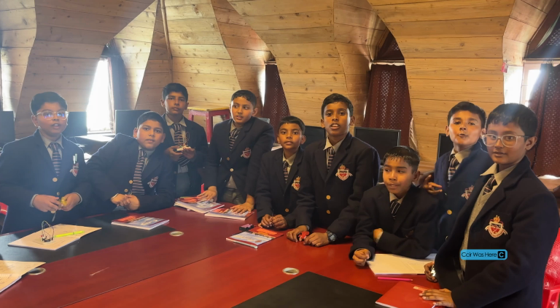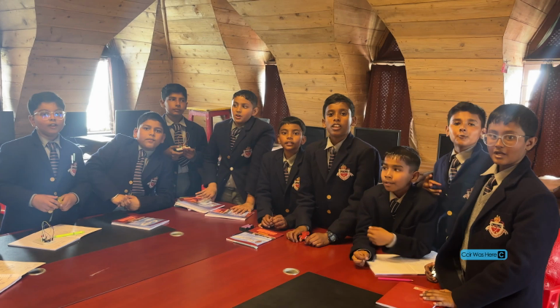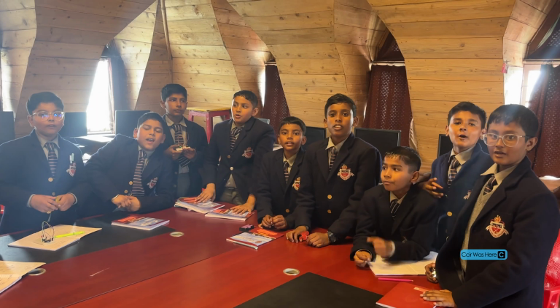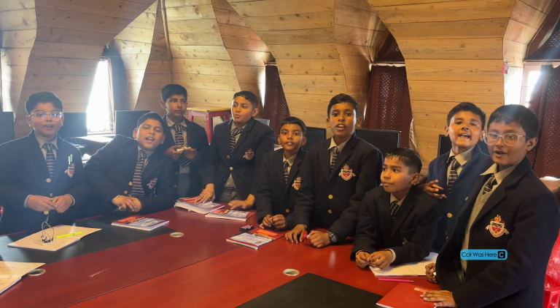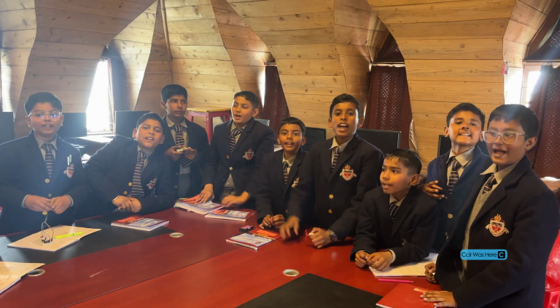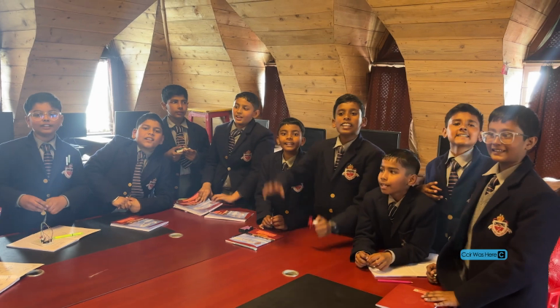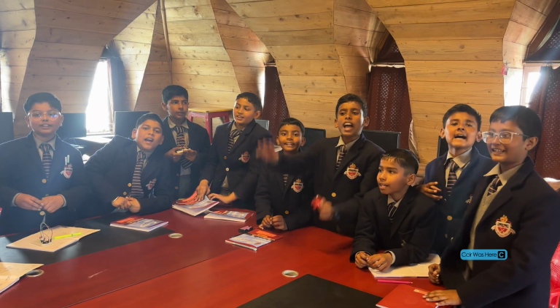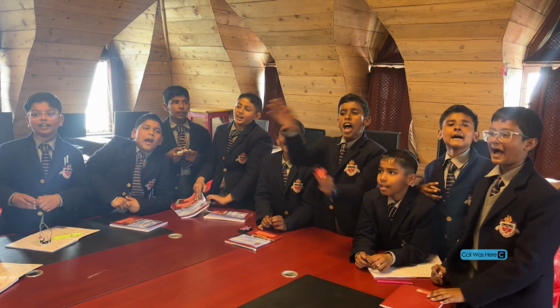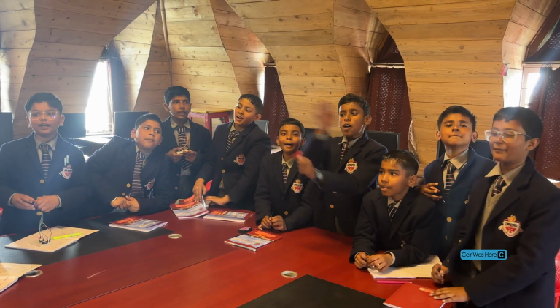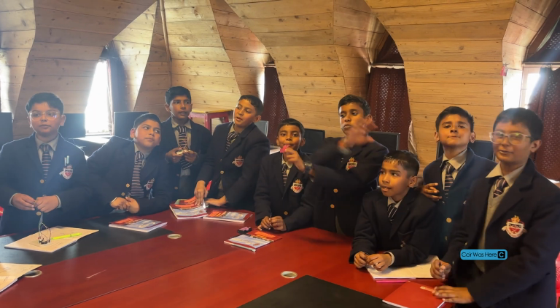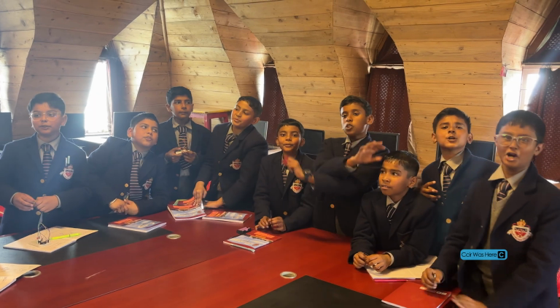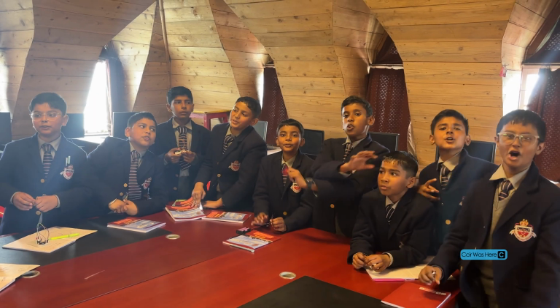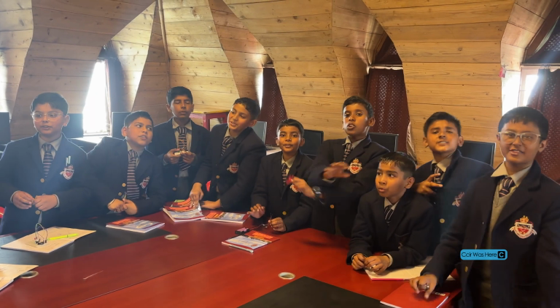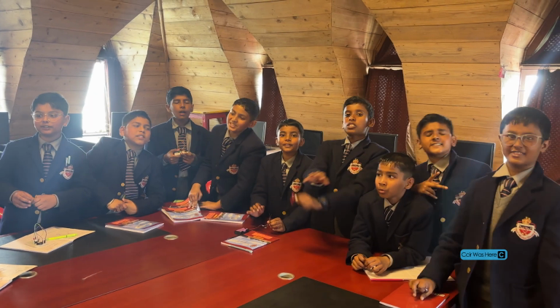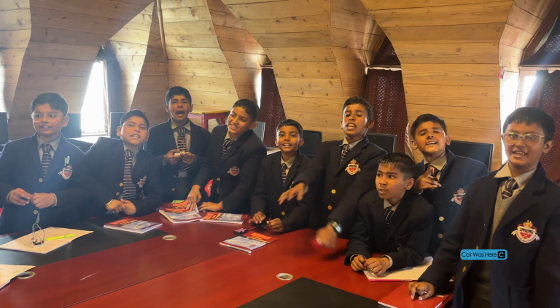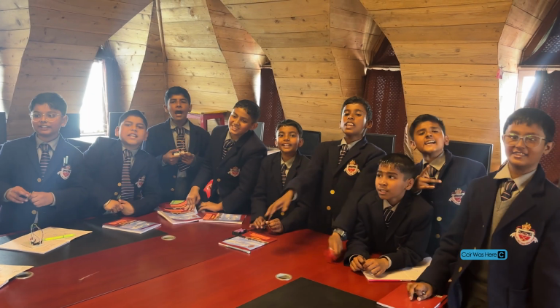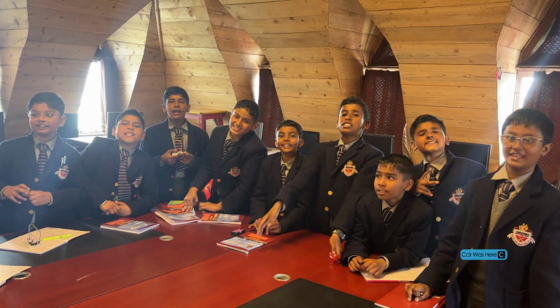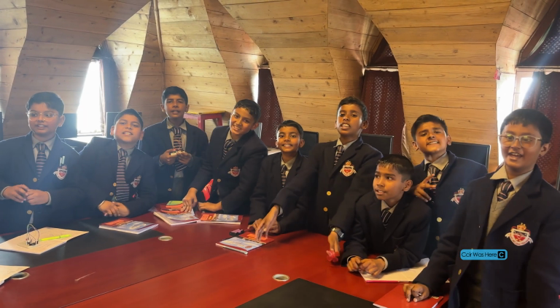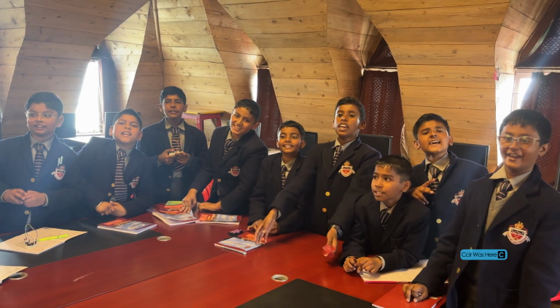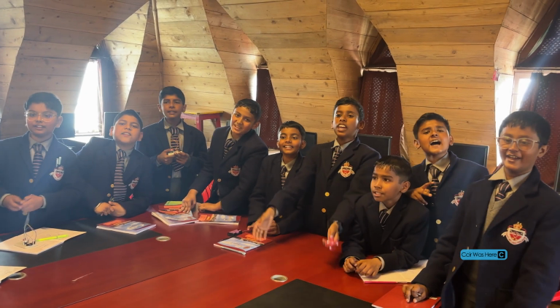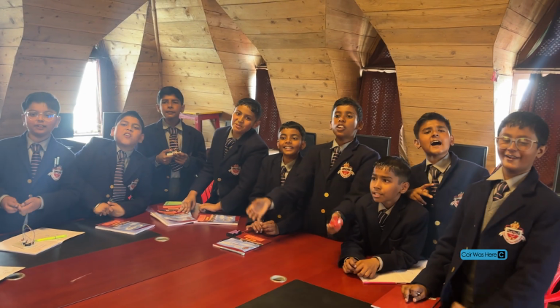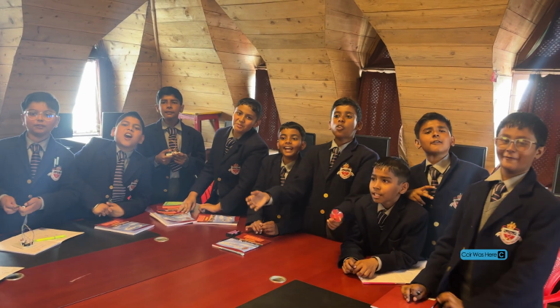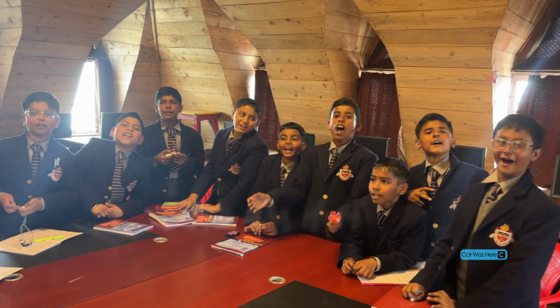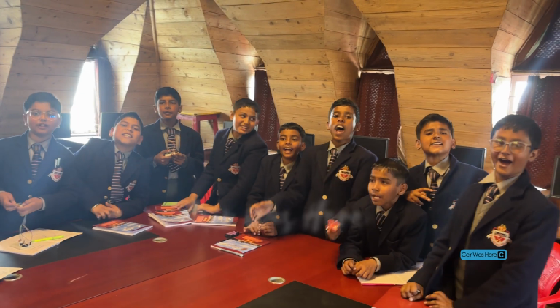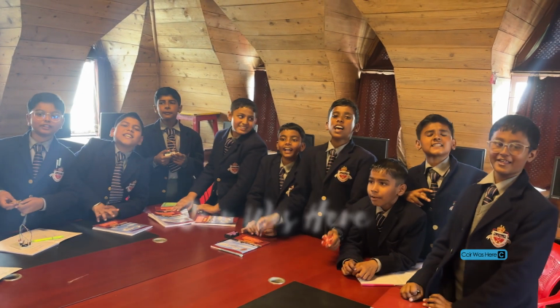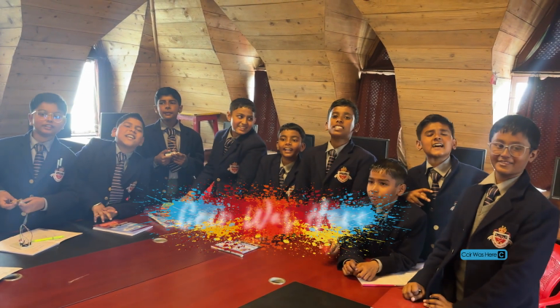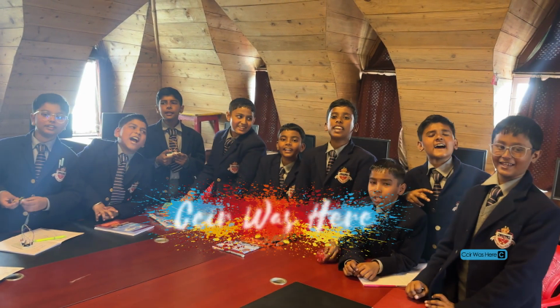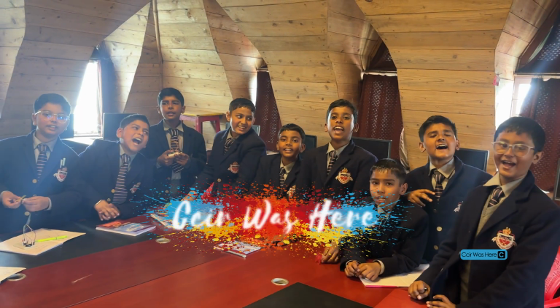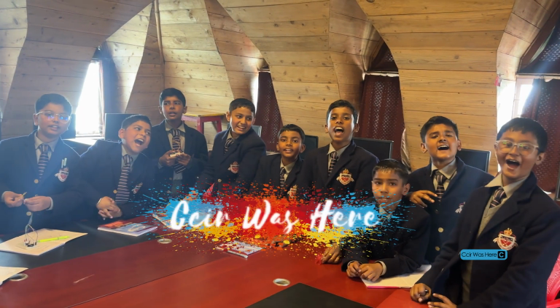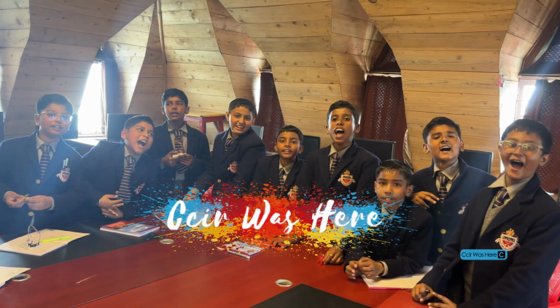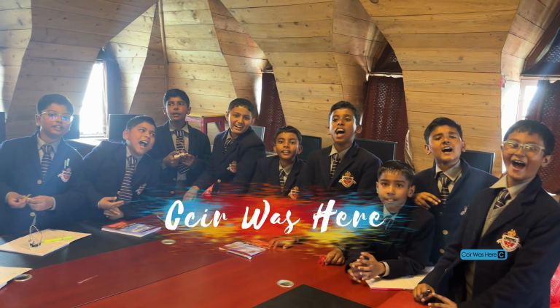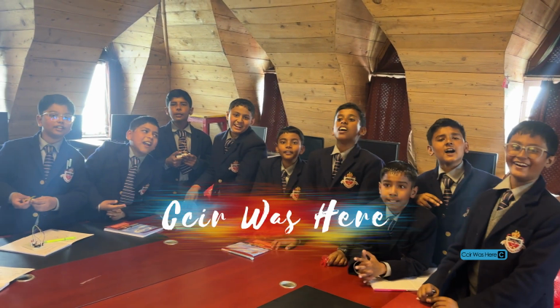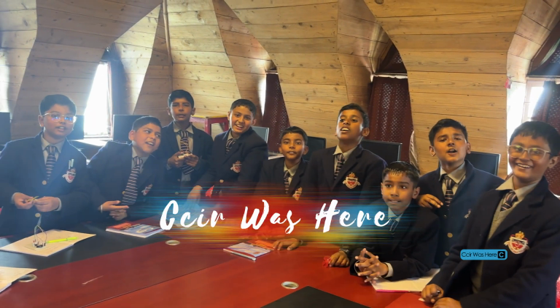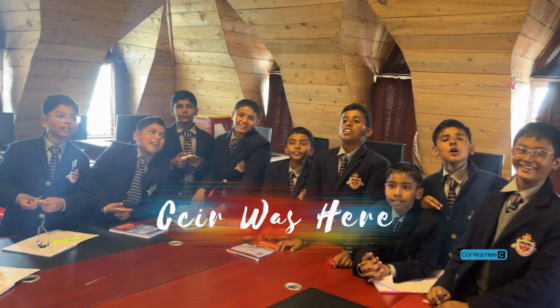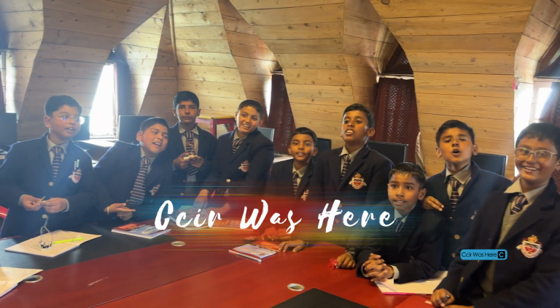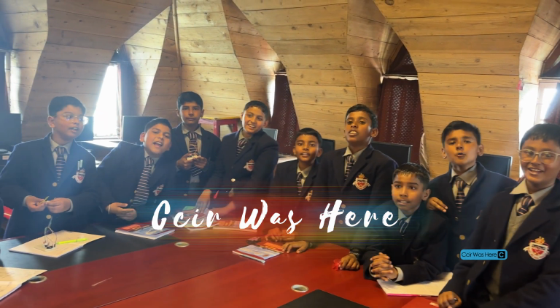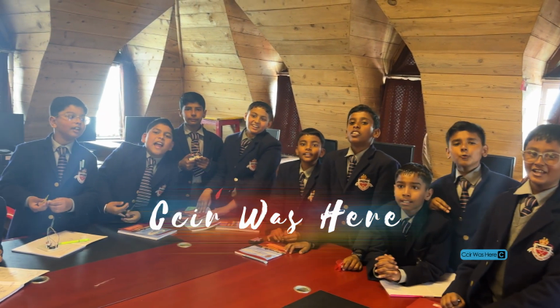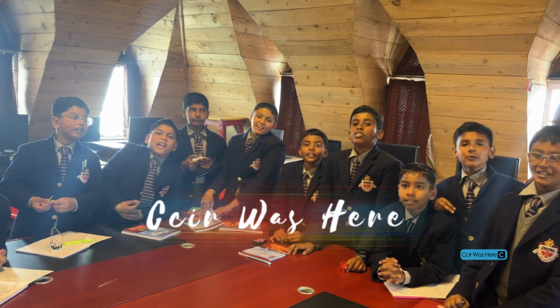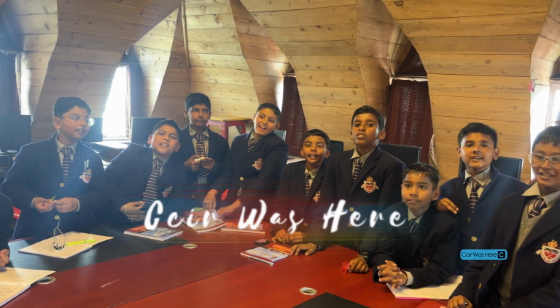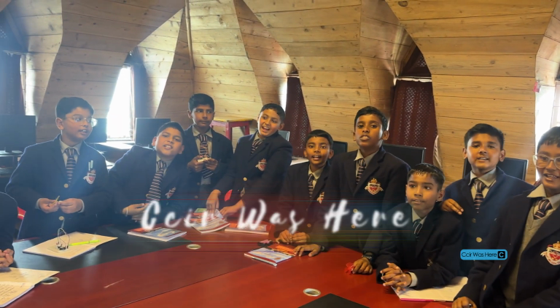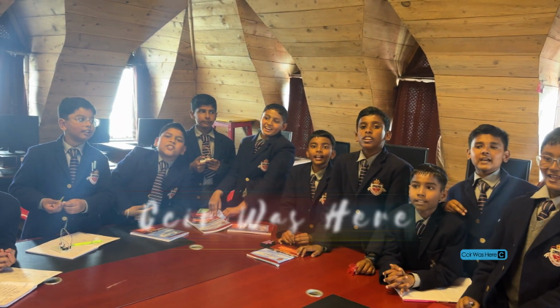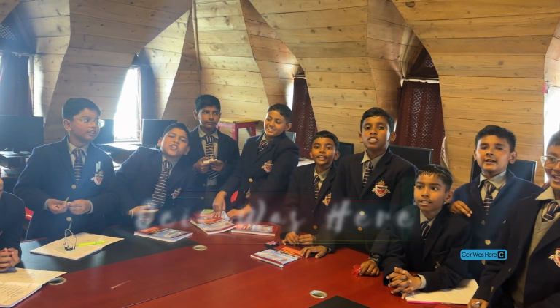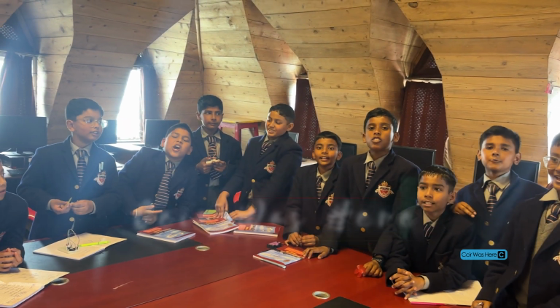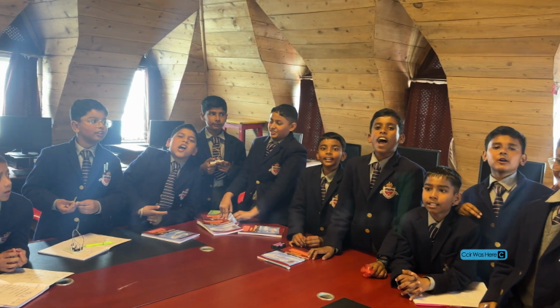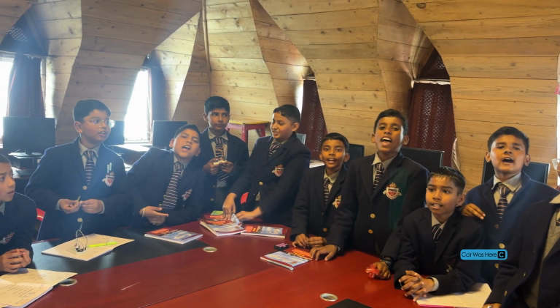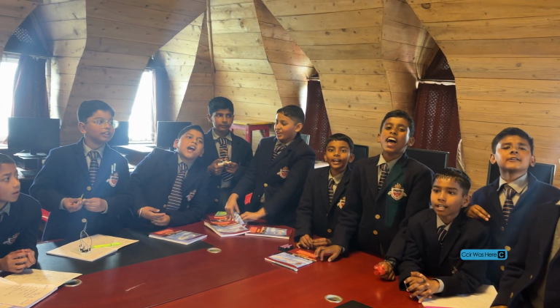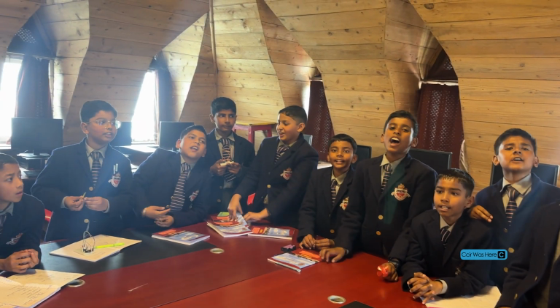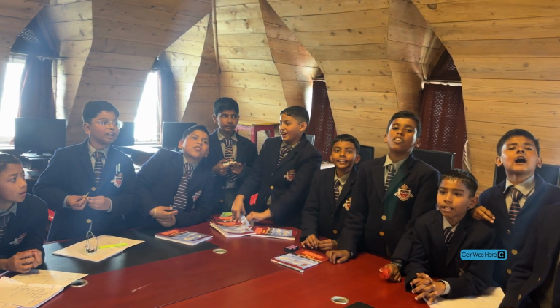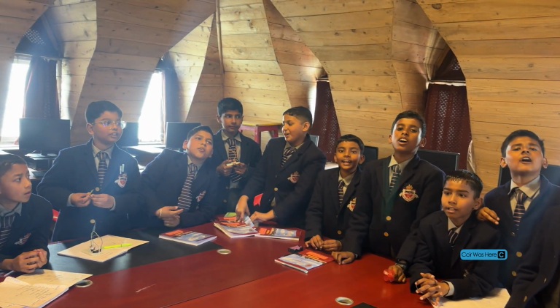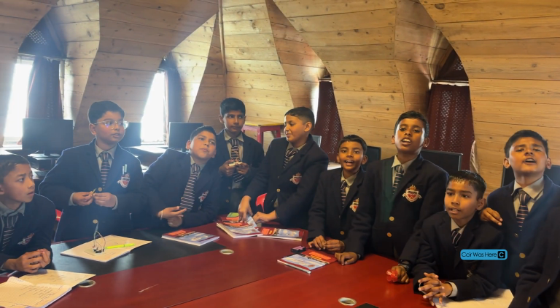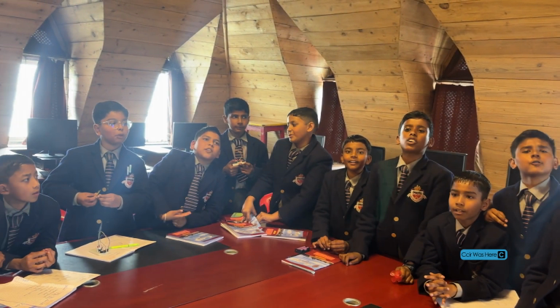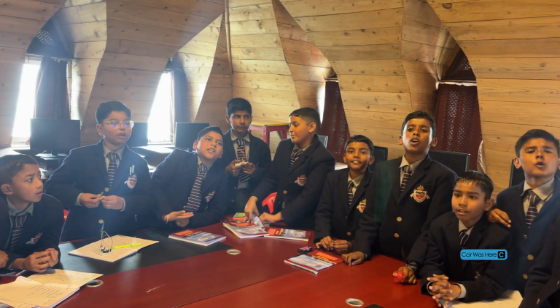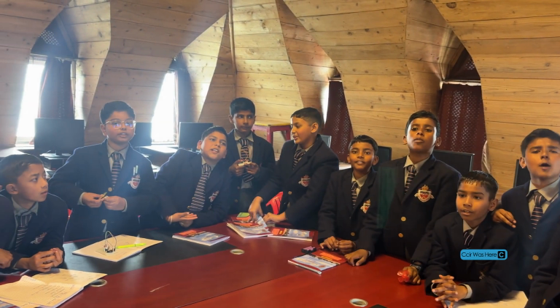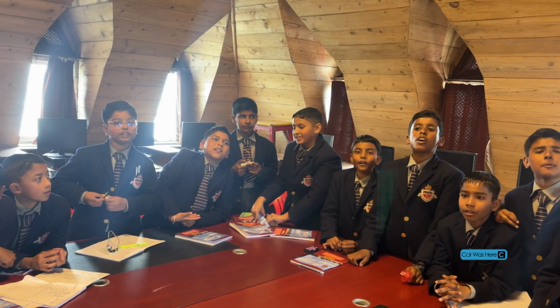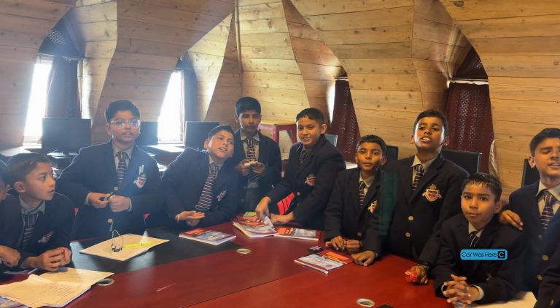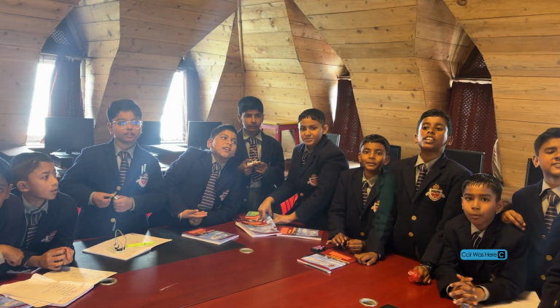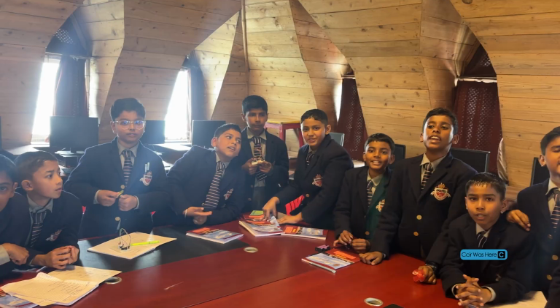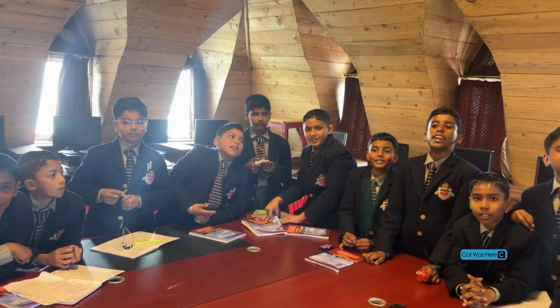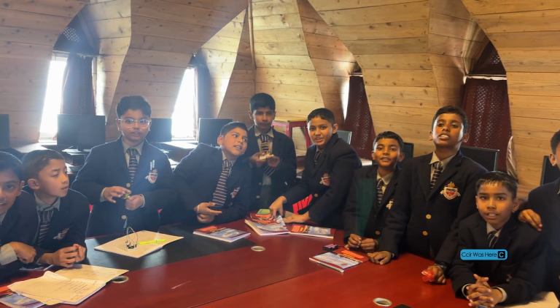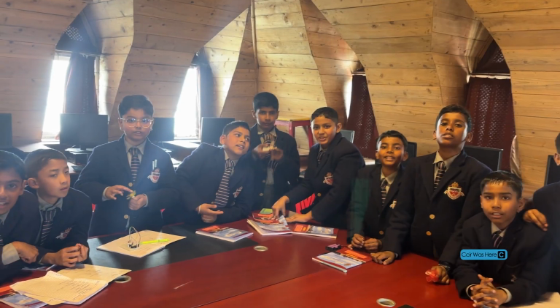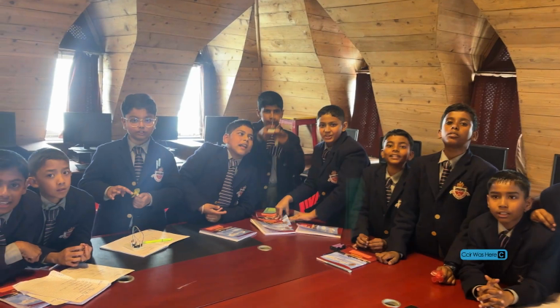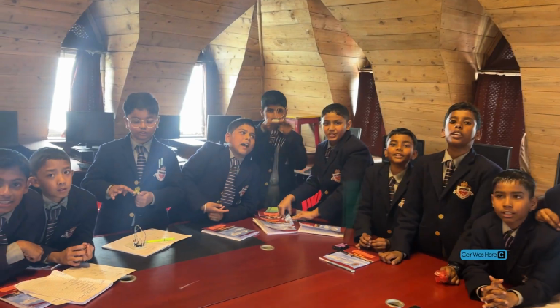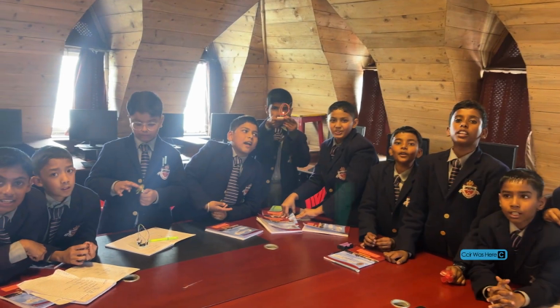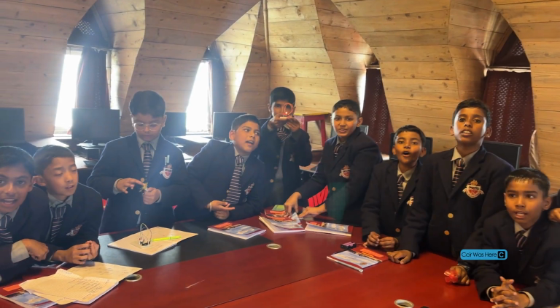Welcome to CC University! Enjoy our program for CCU!